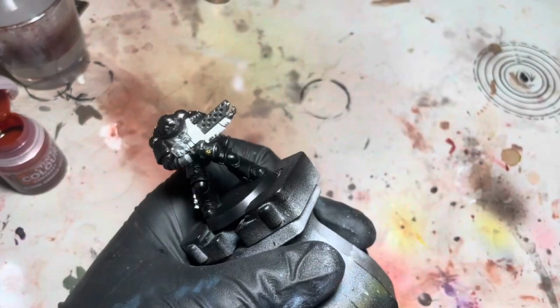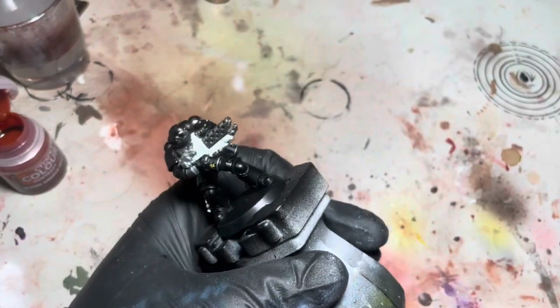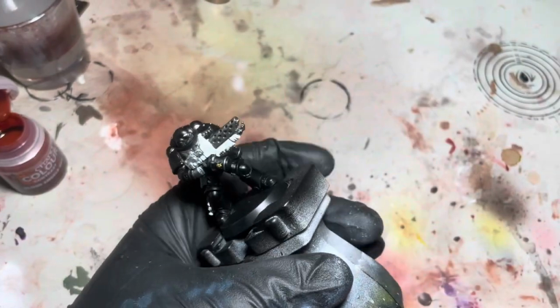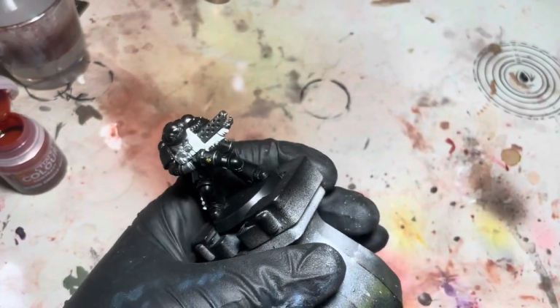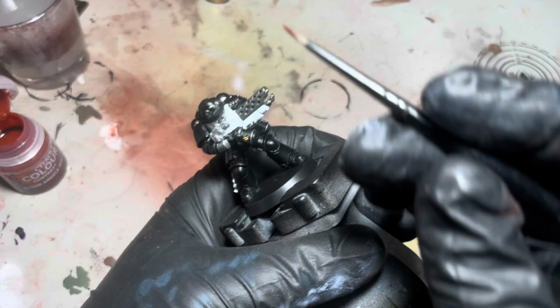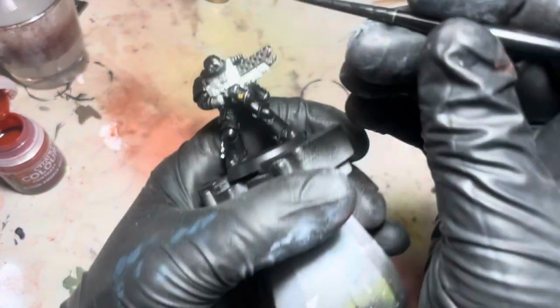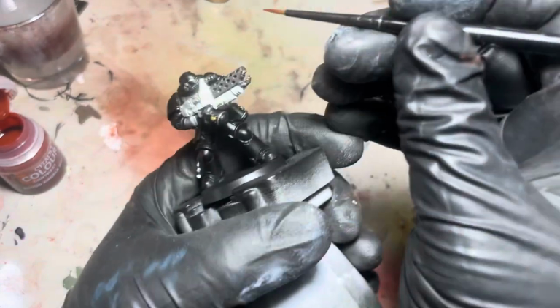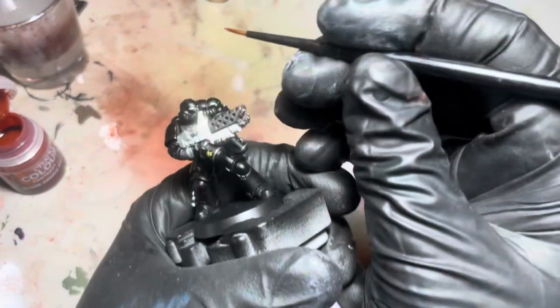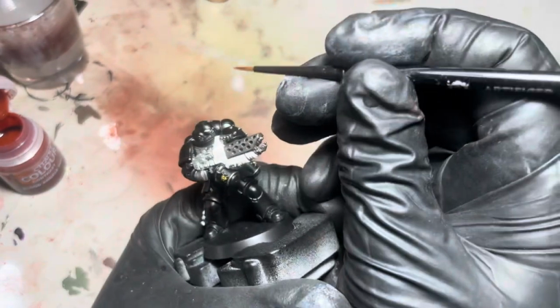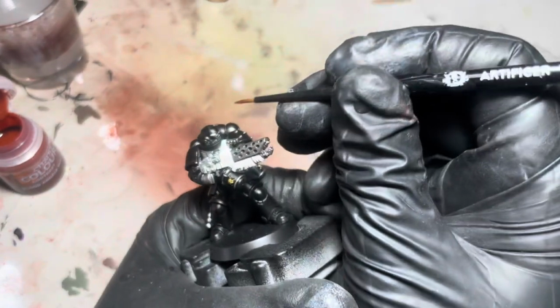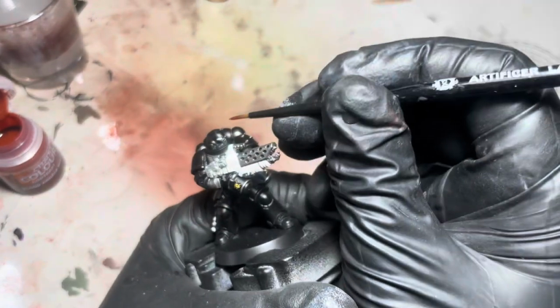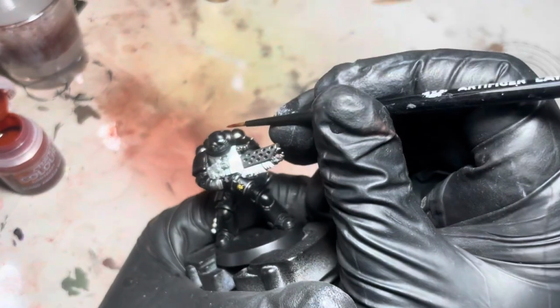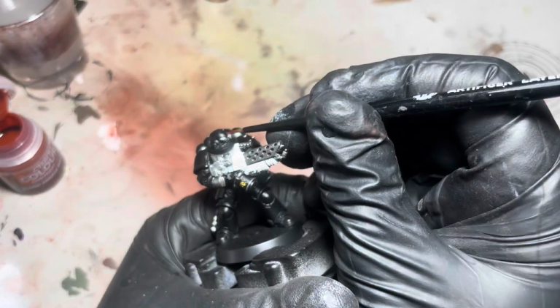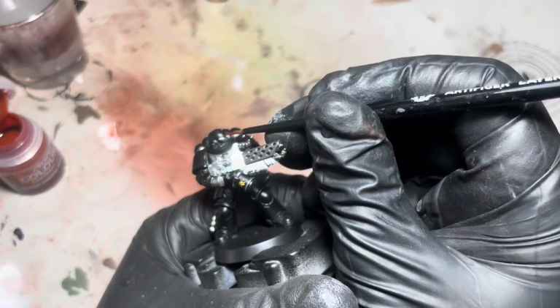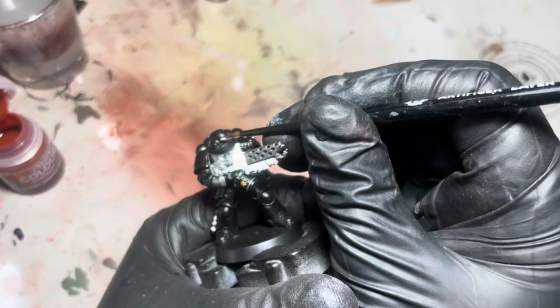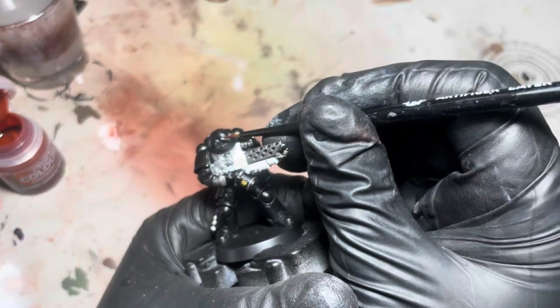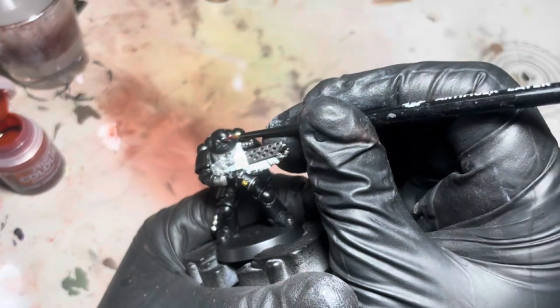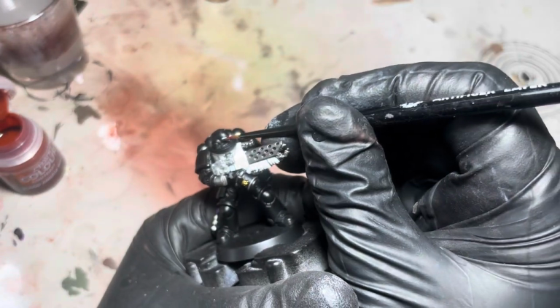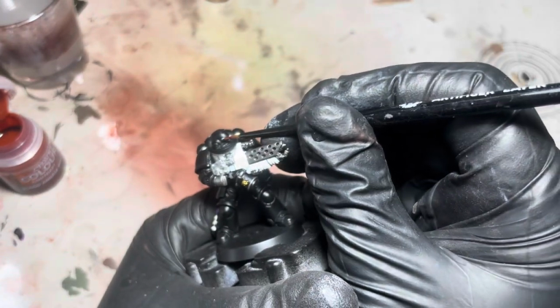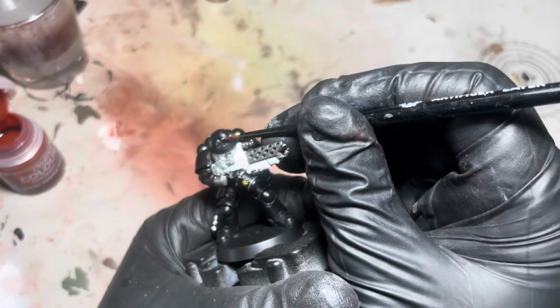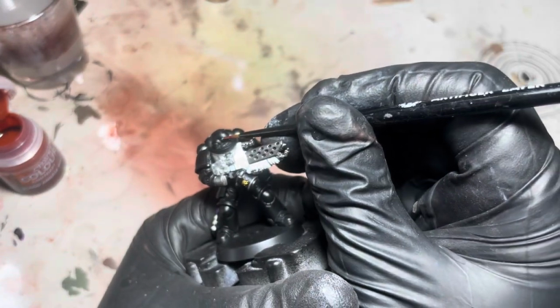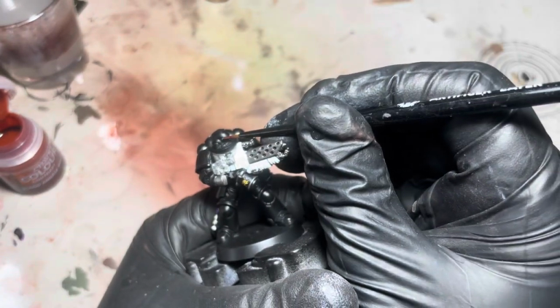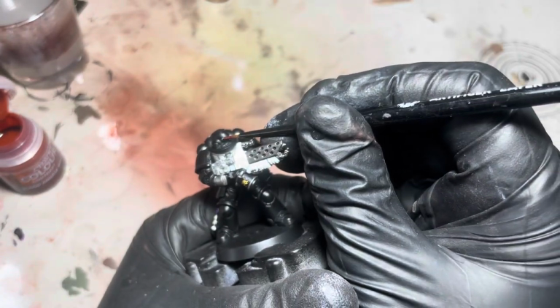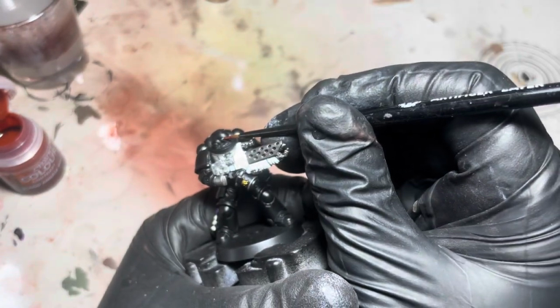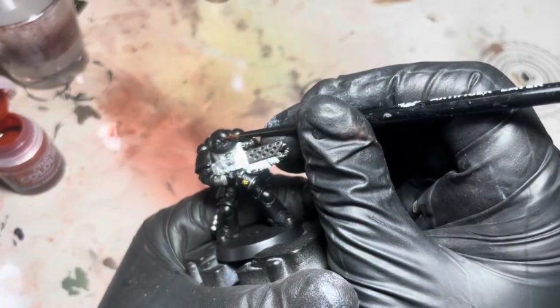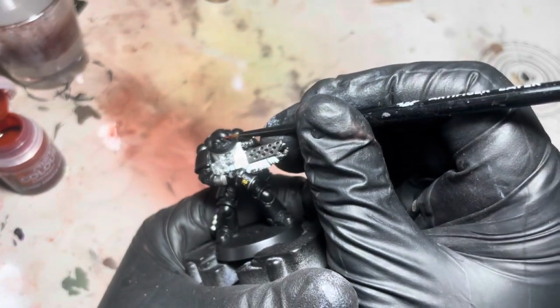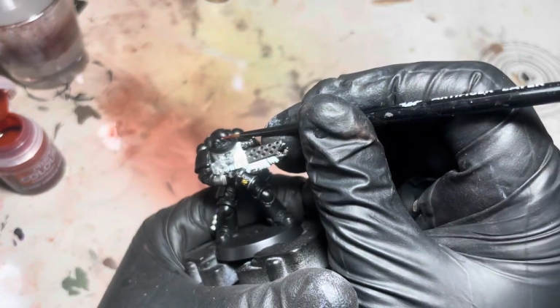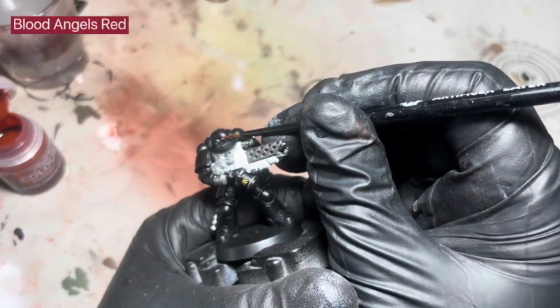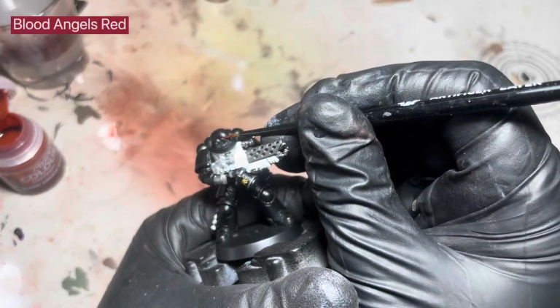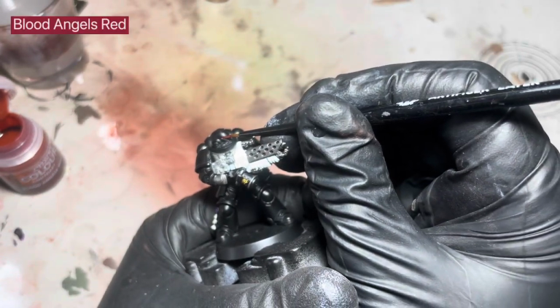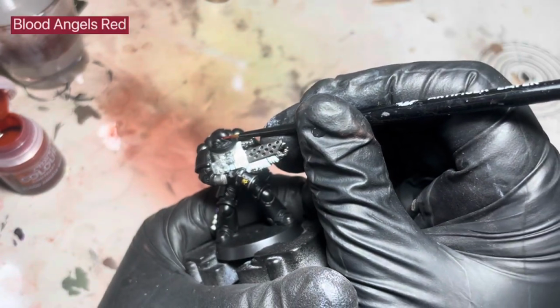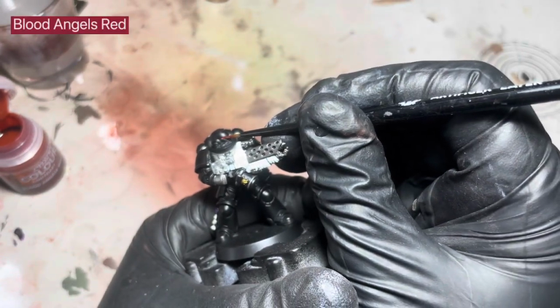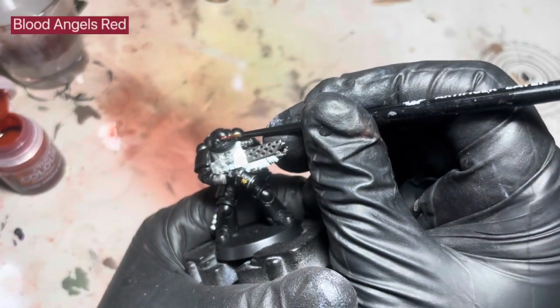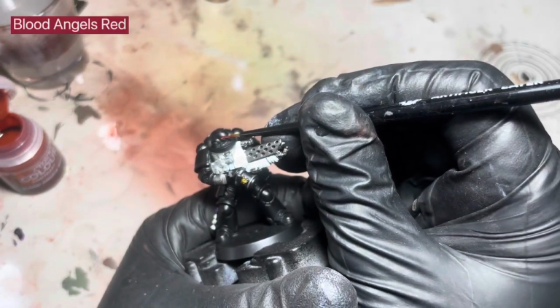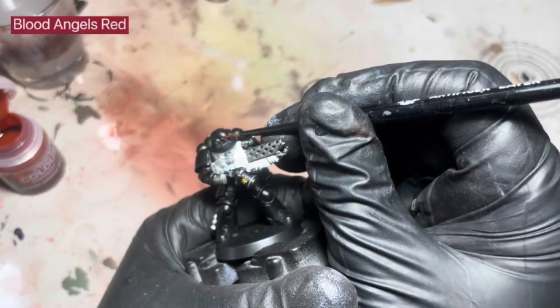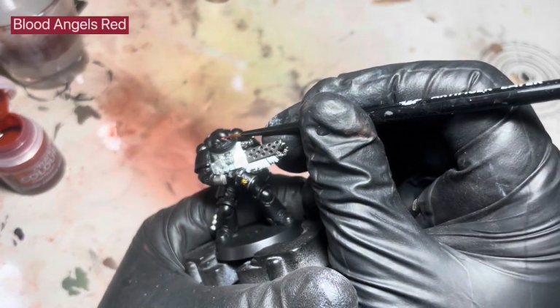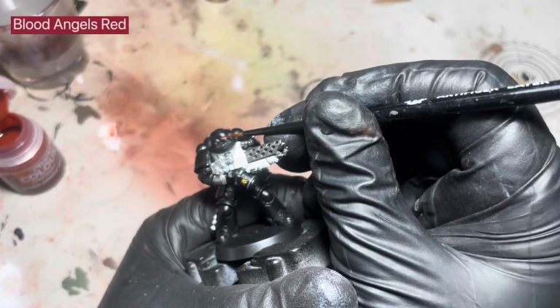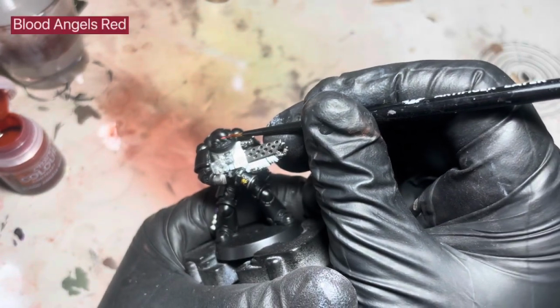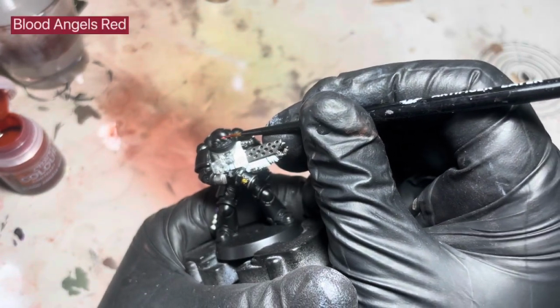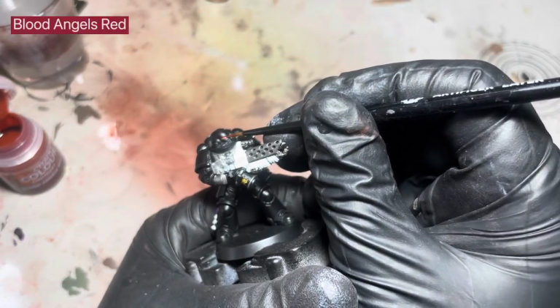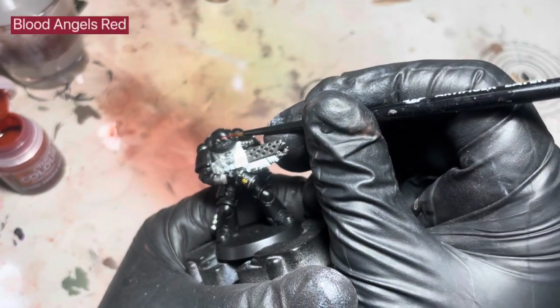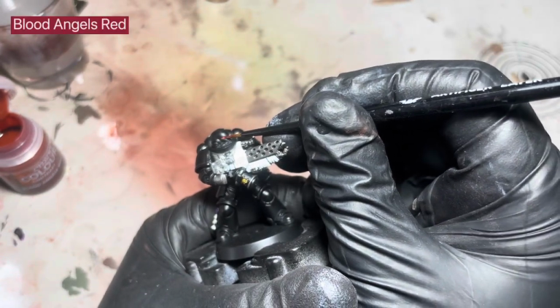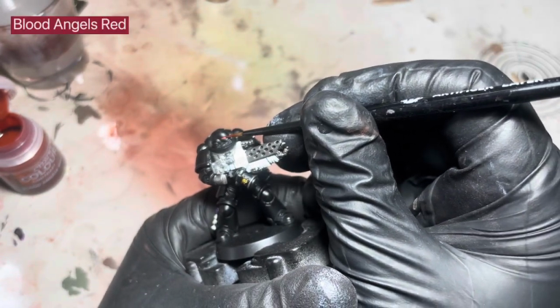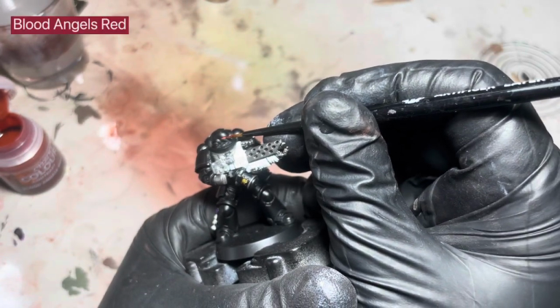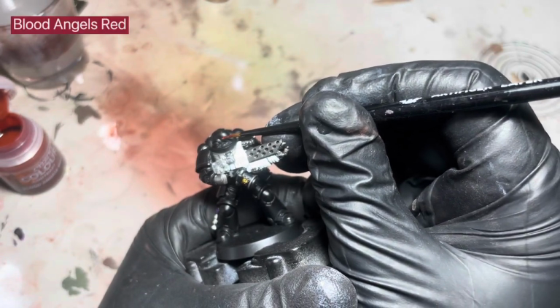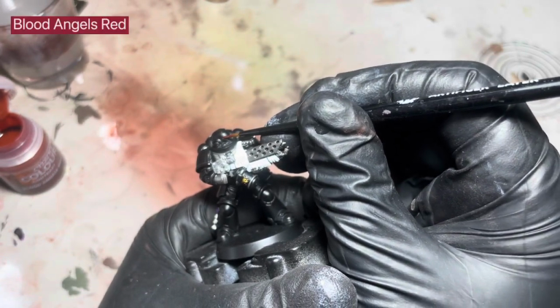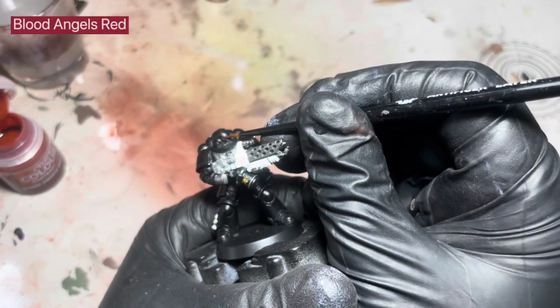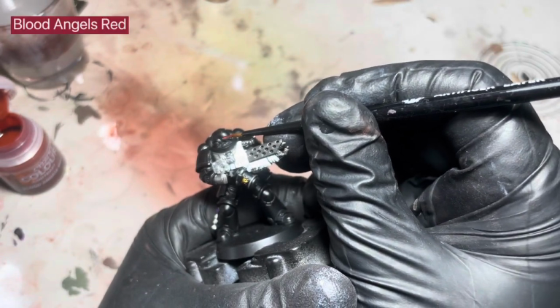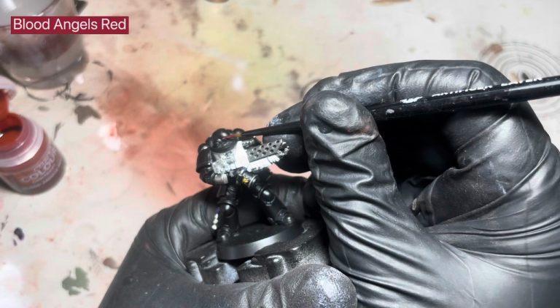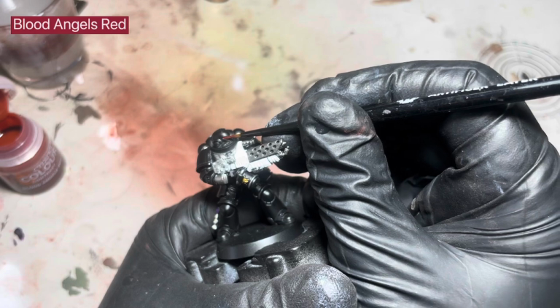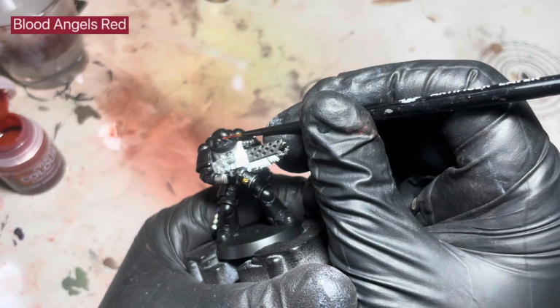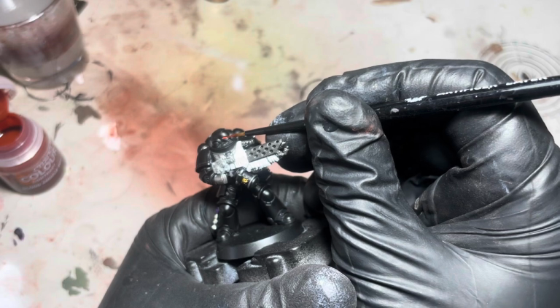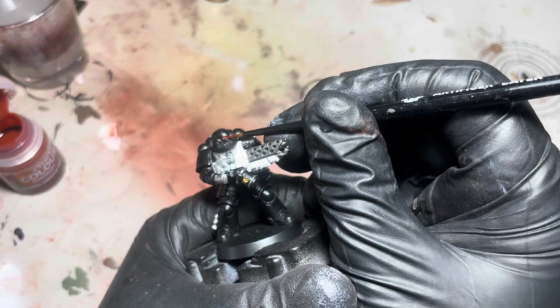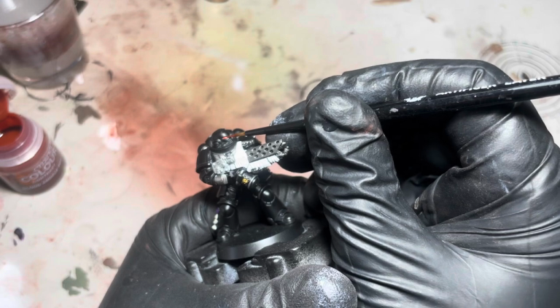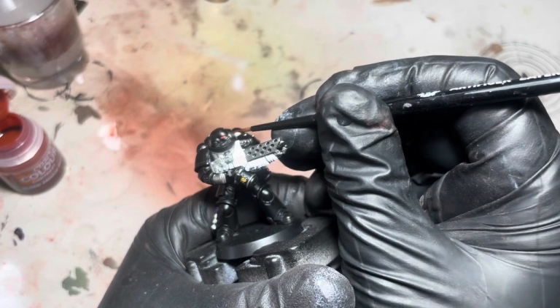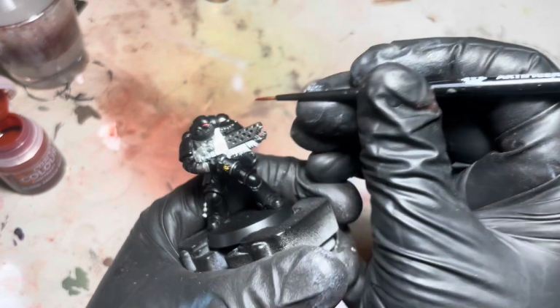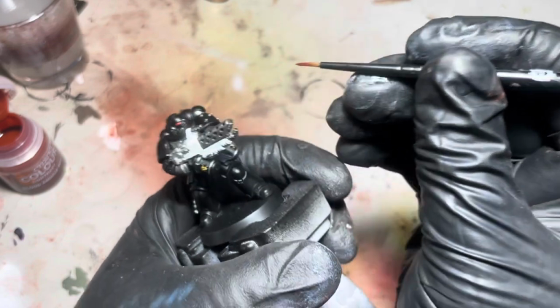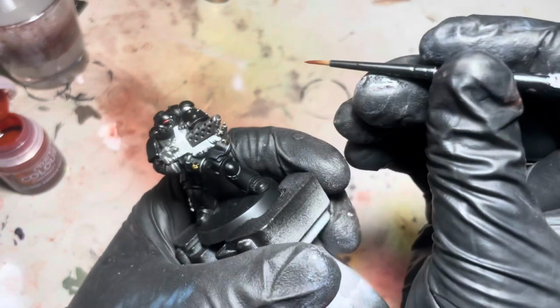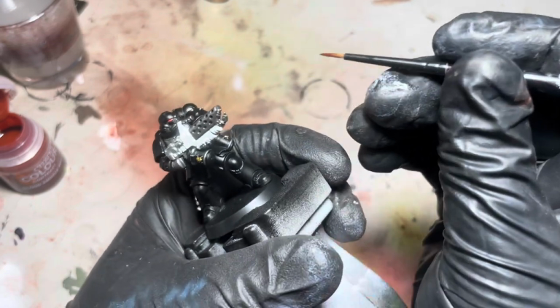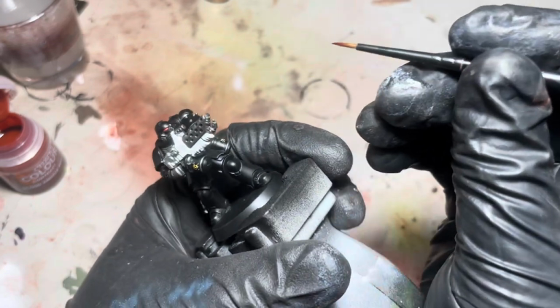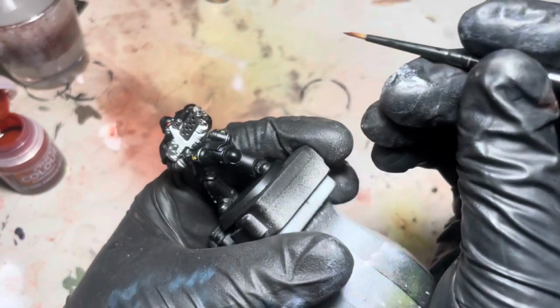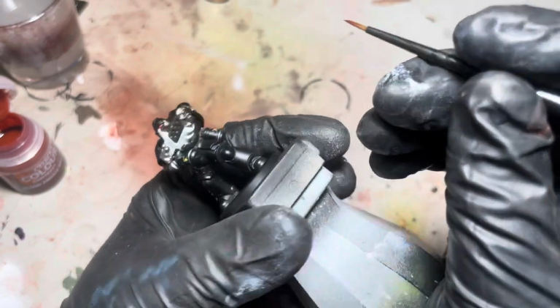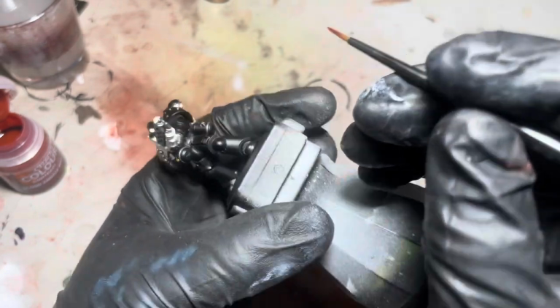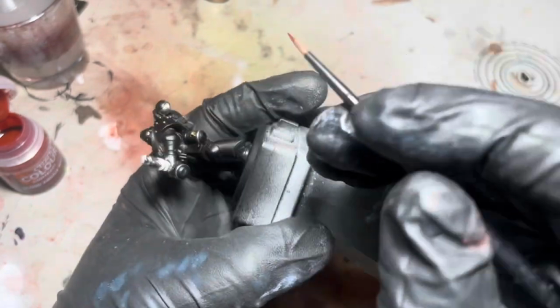Just quickly, I'm just going to use some Blood Angels Red contrast on those lenses. As you can see, that really makes them pop.